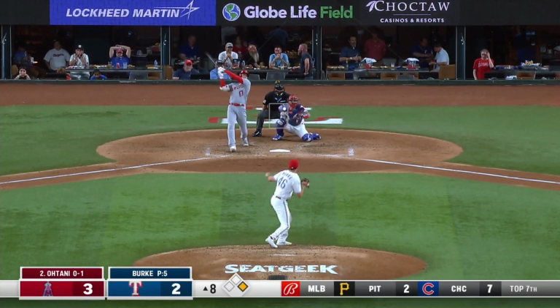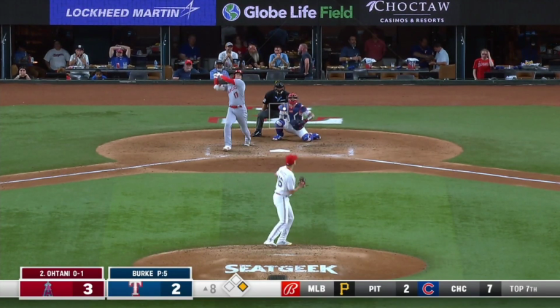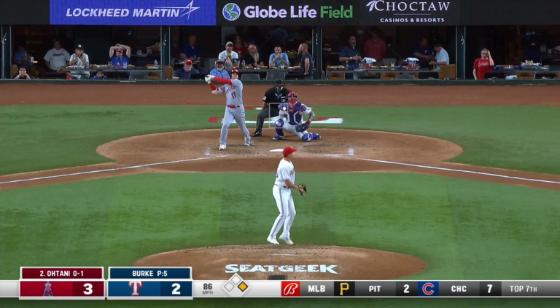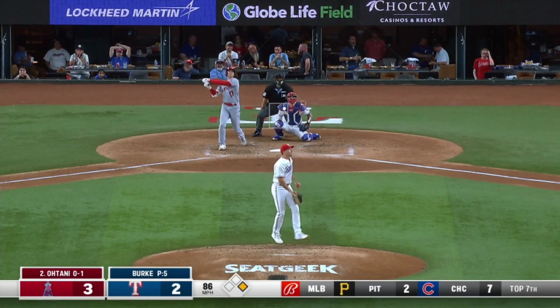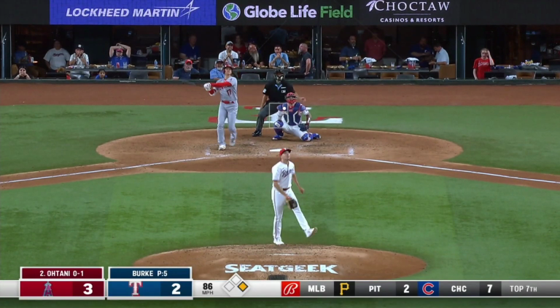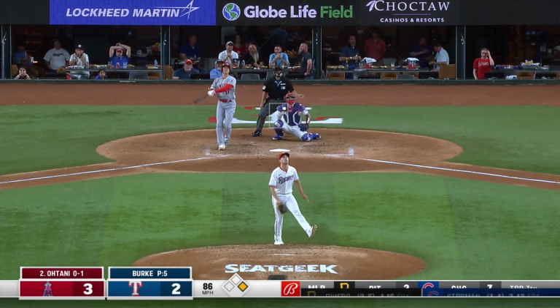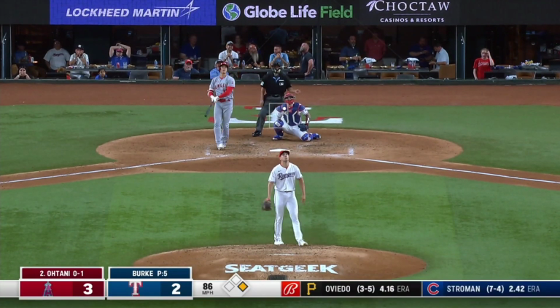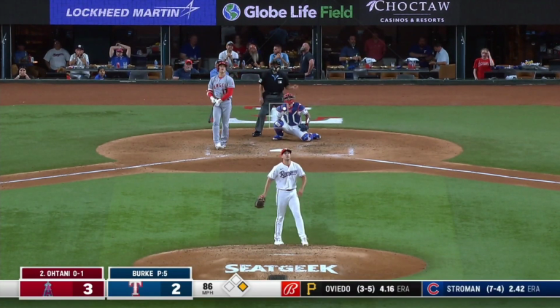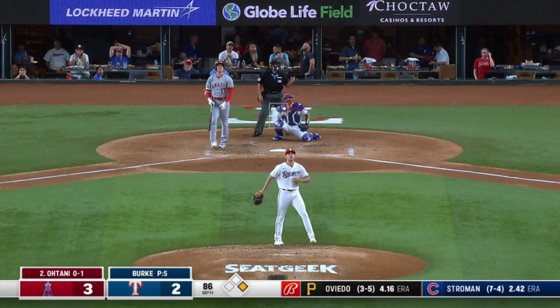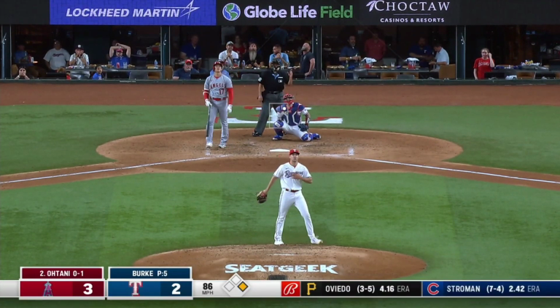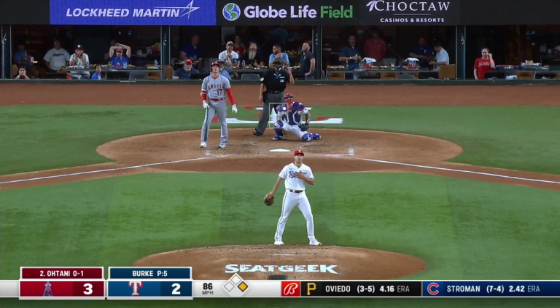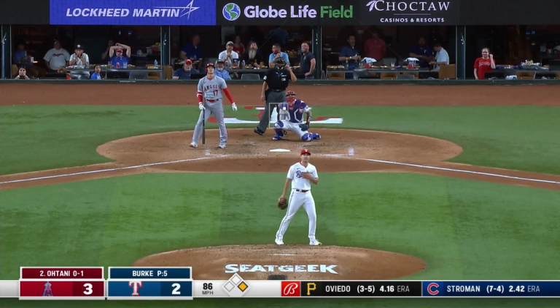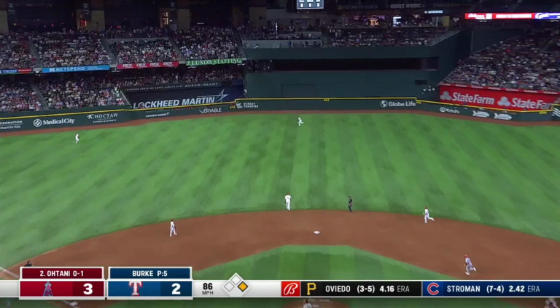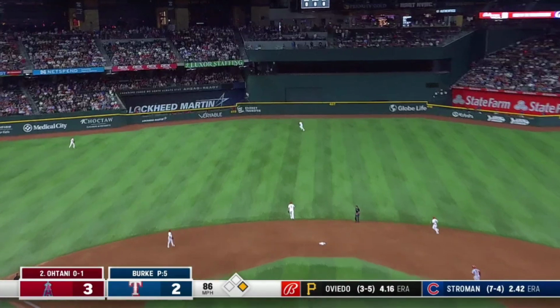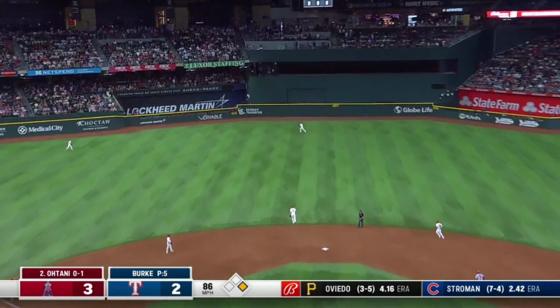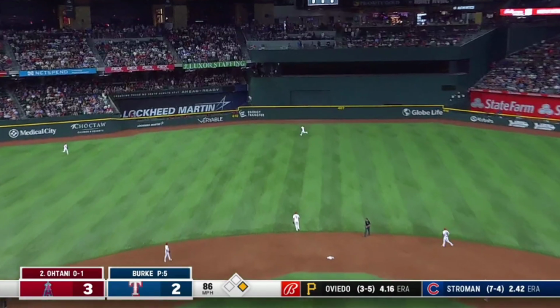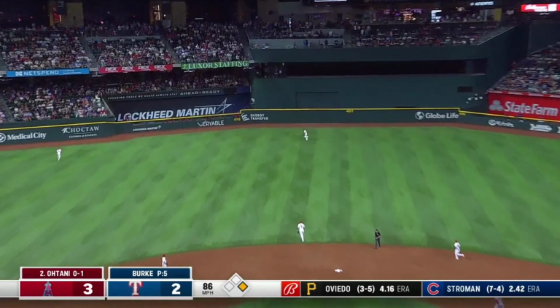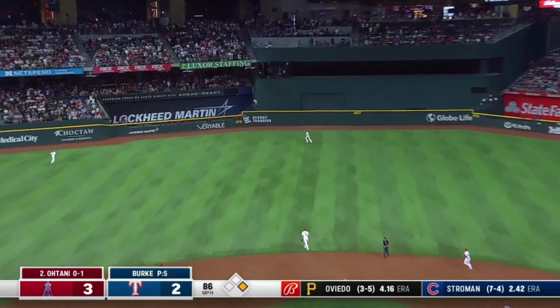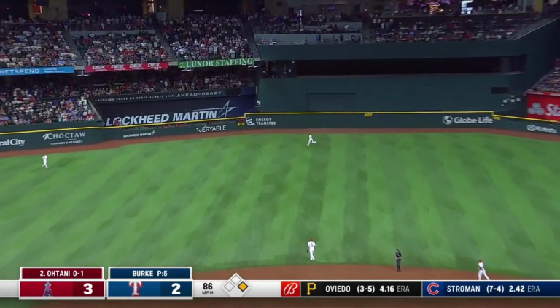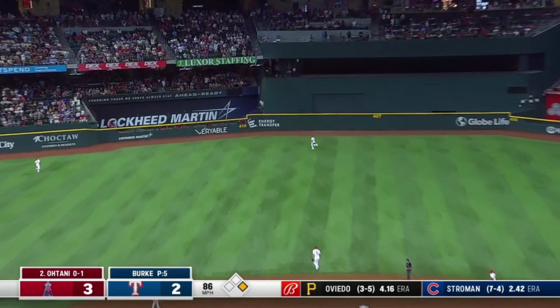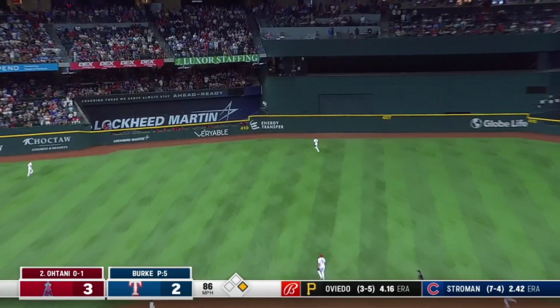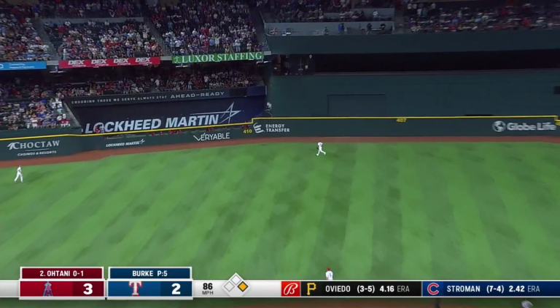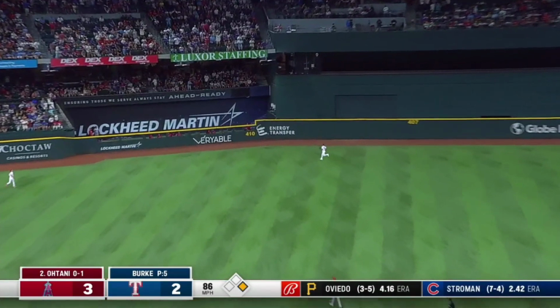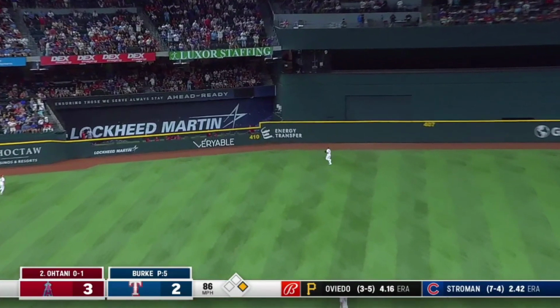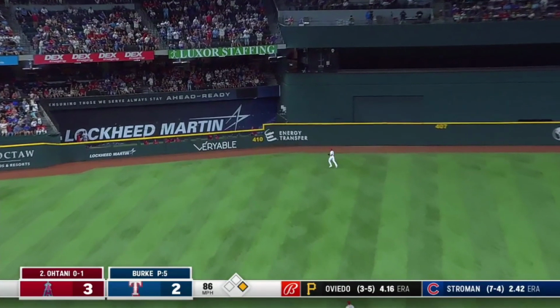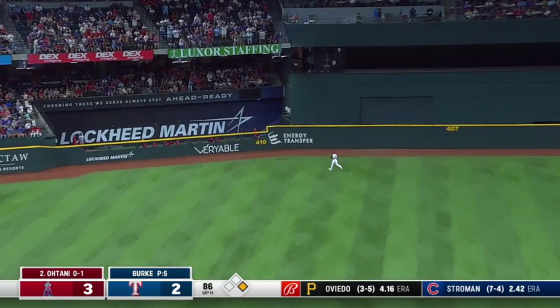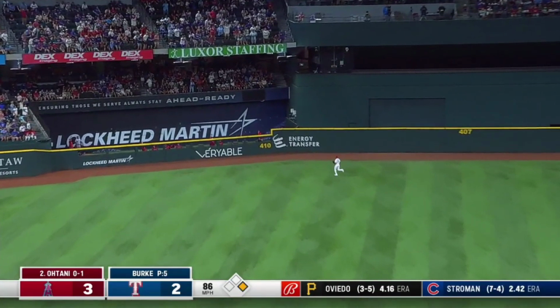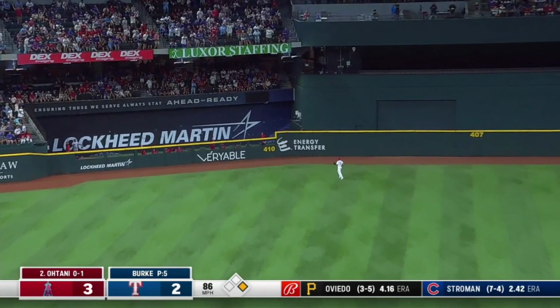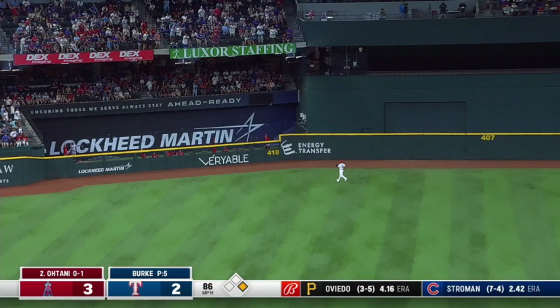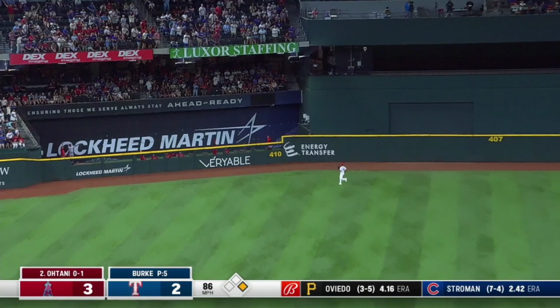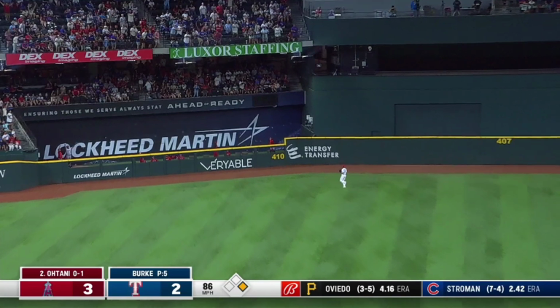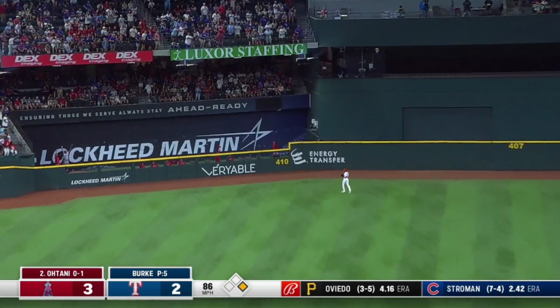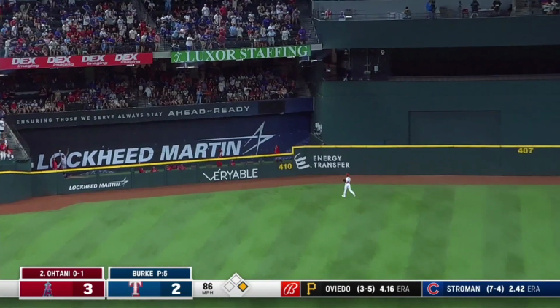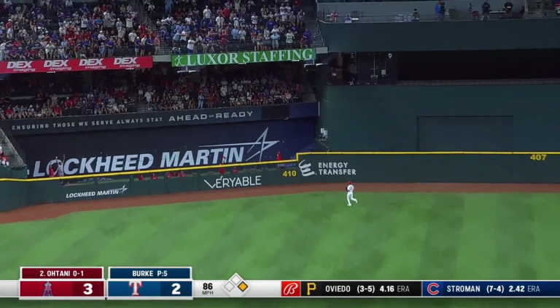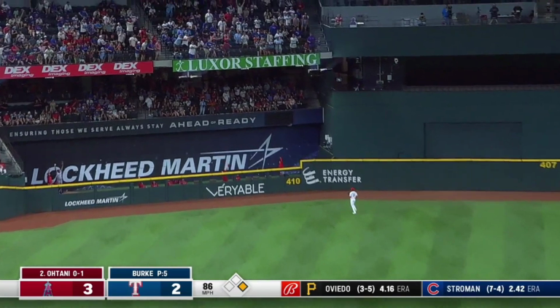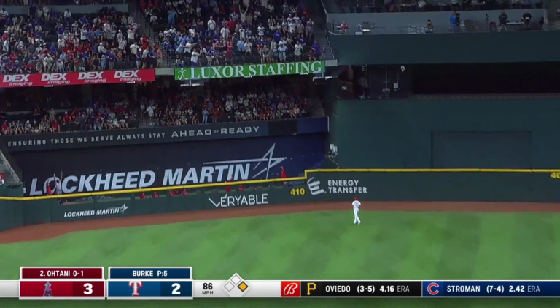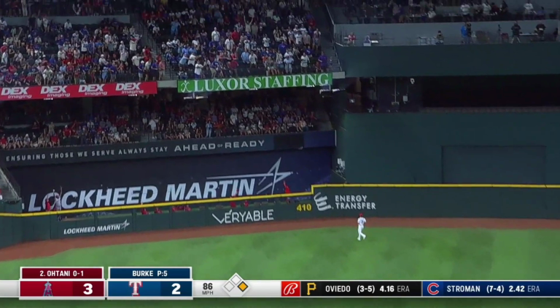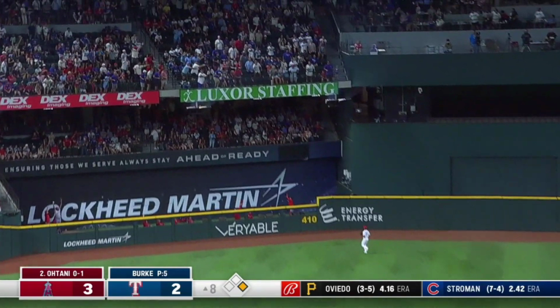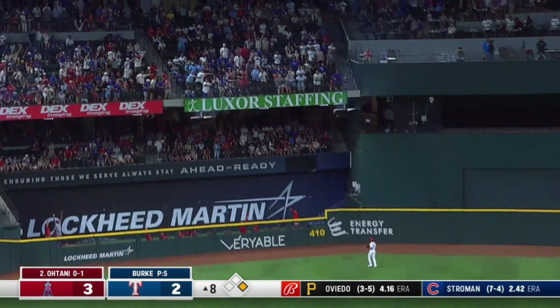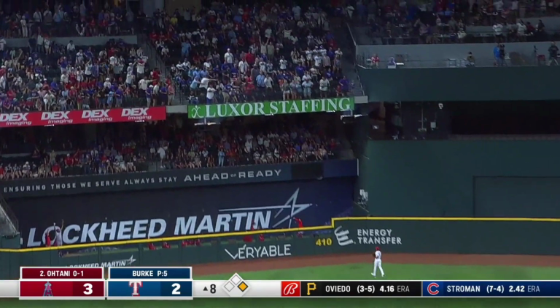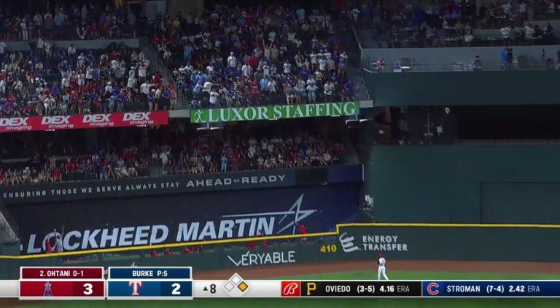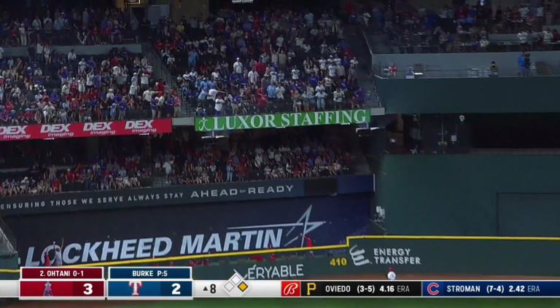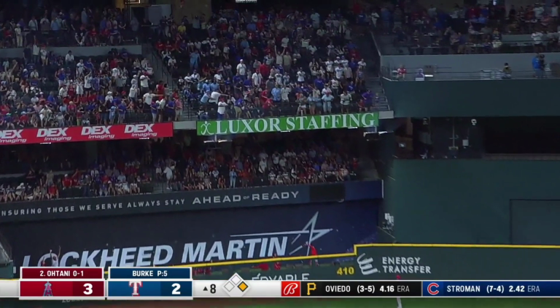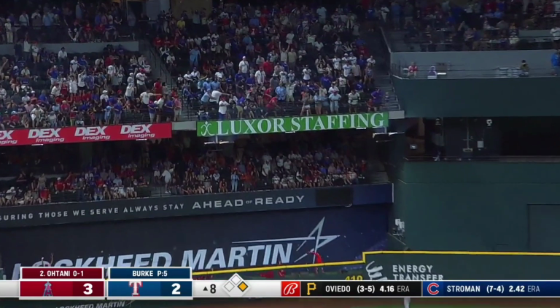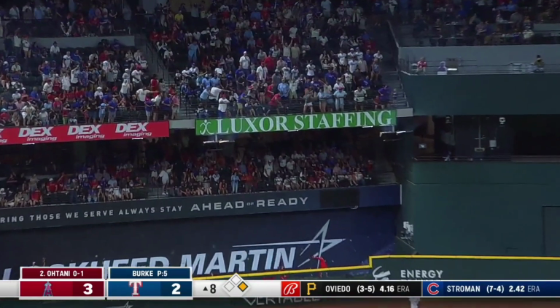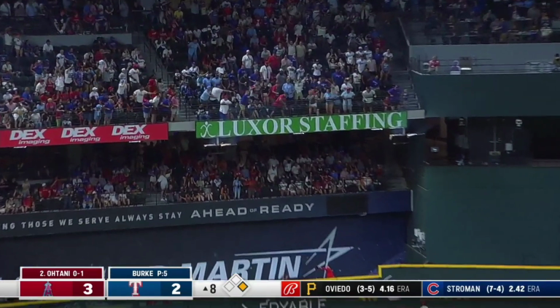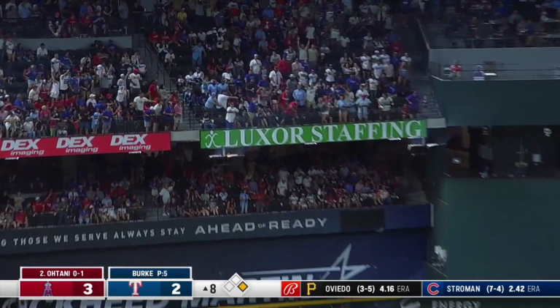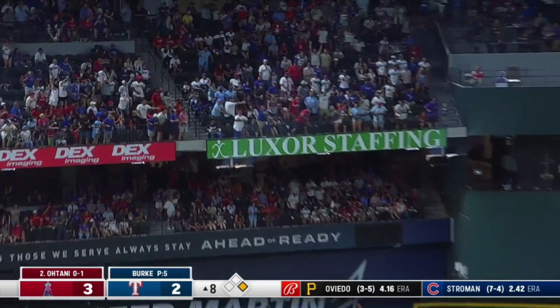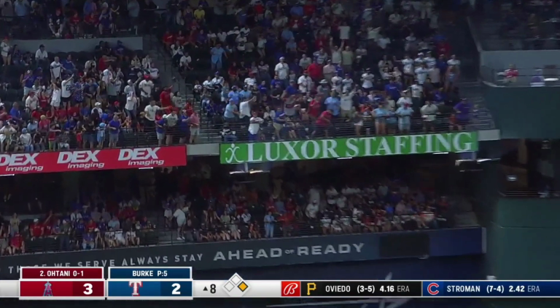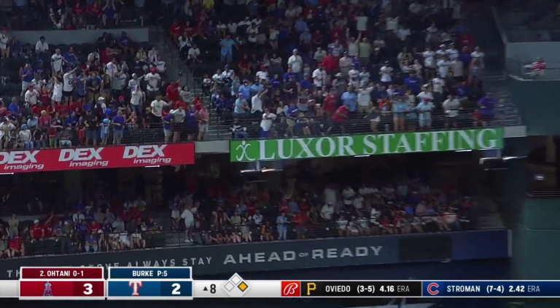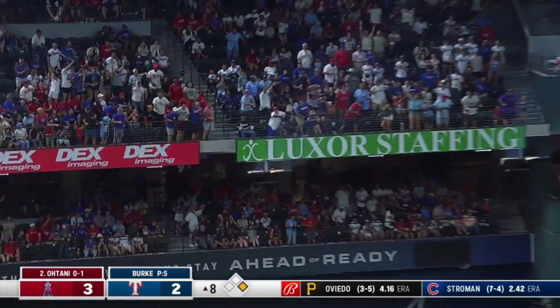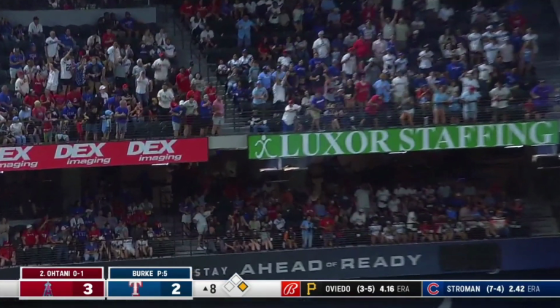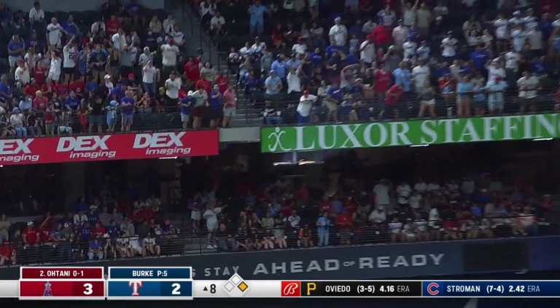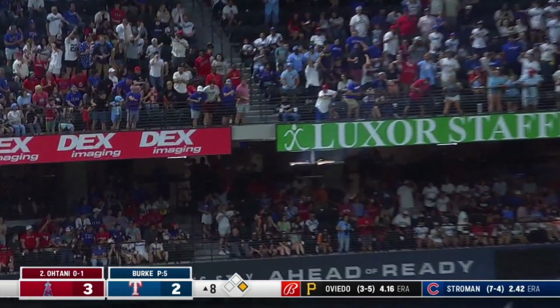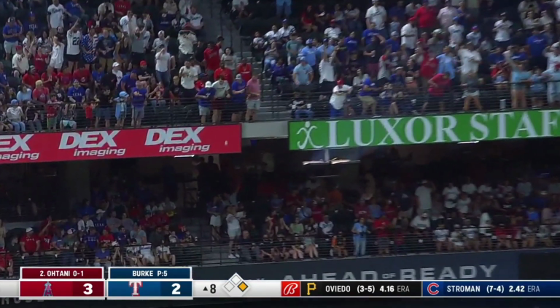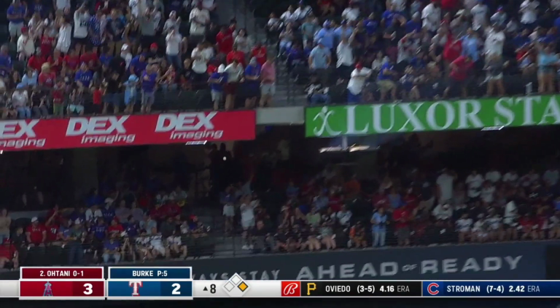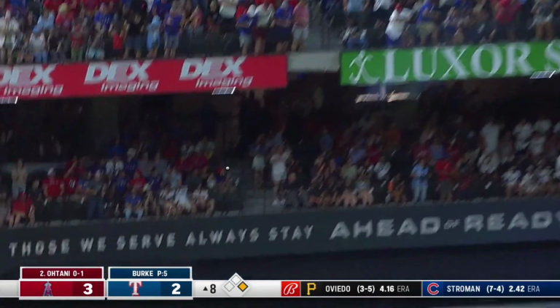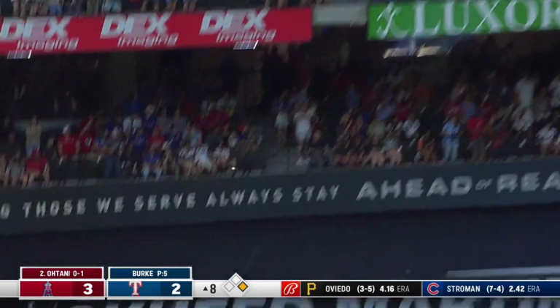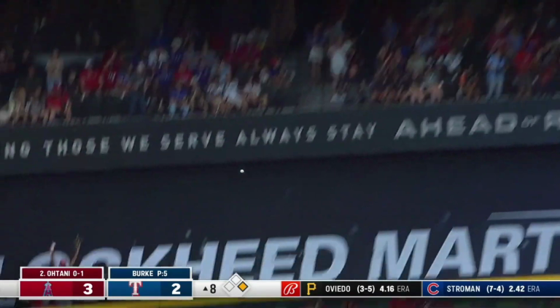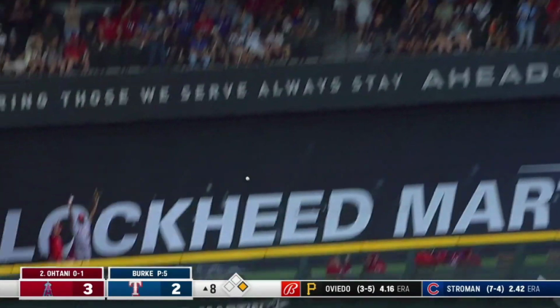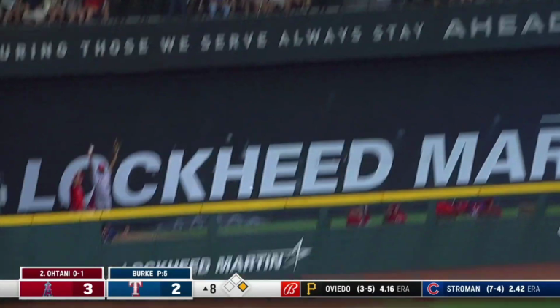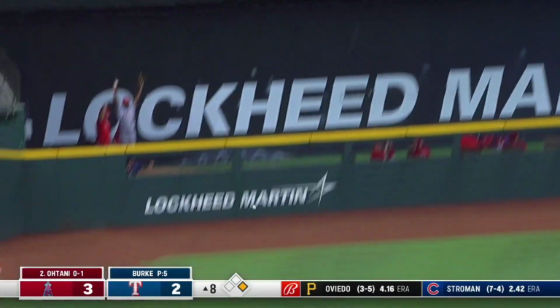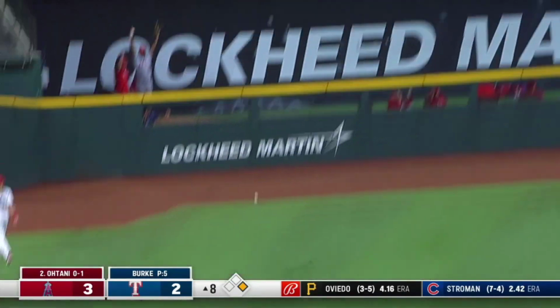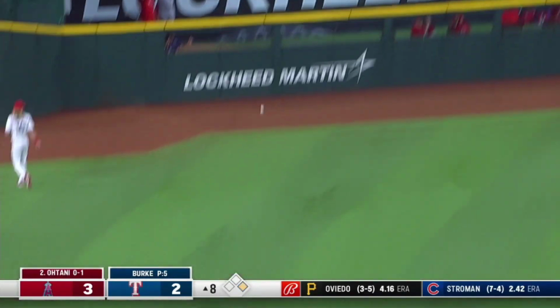Here's a high fly ball, left center field! He's done it again! Shohei gives the Angels a 5-2 lead!